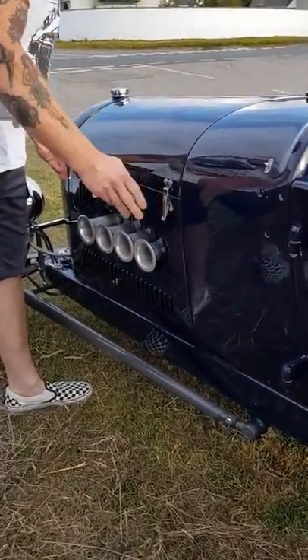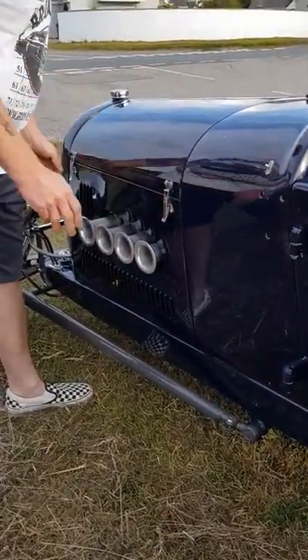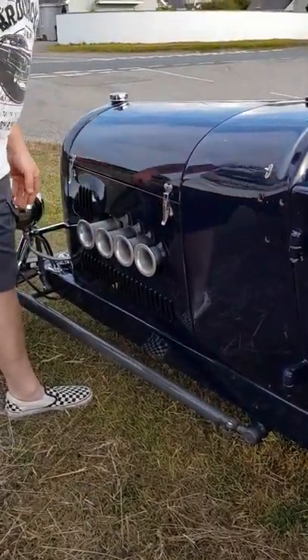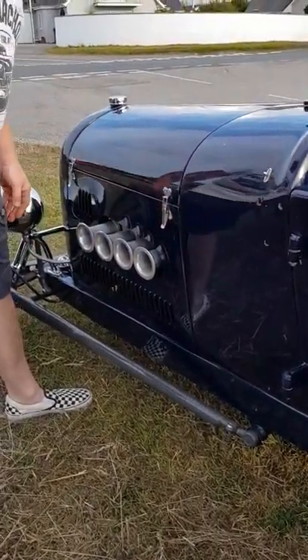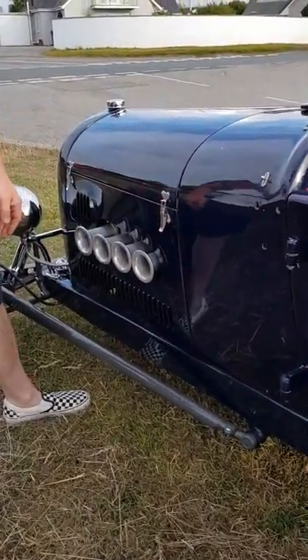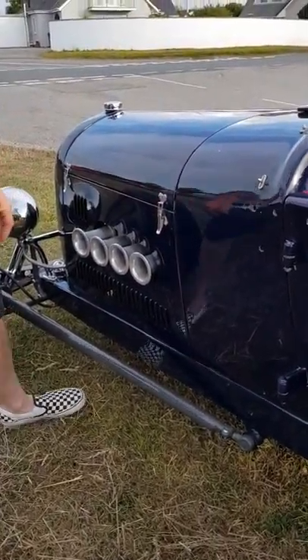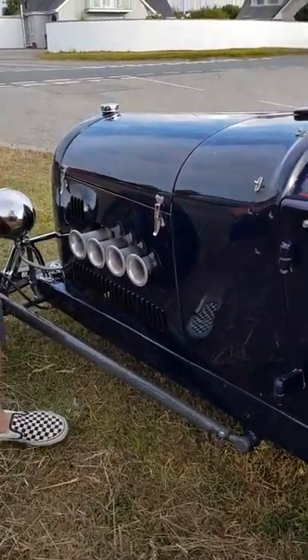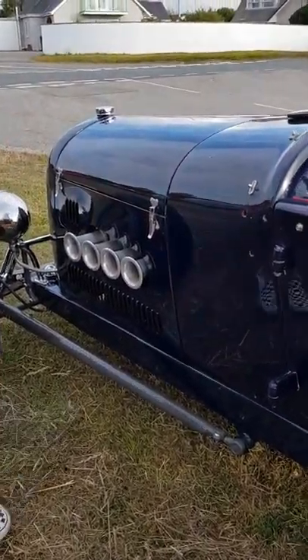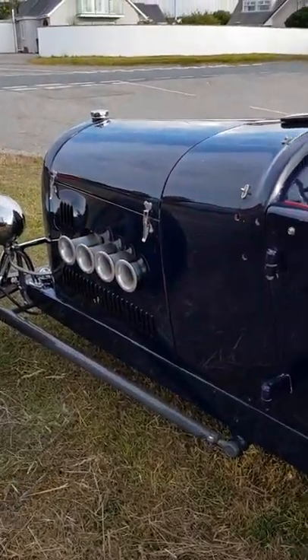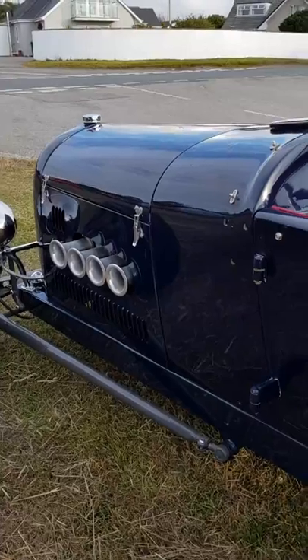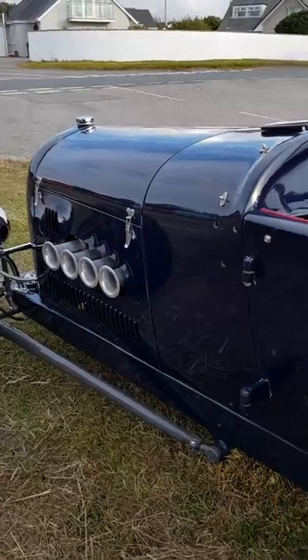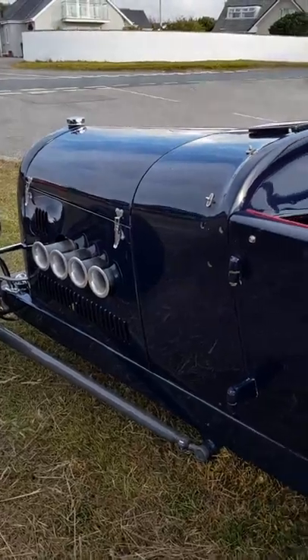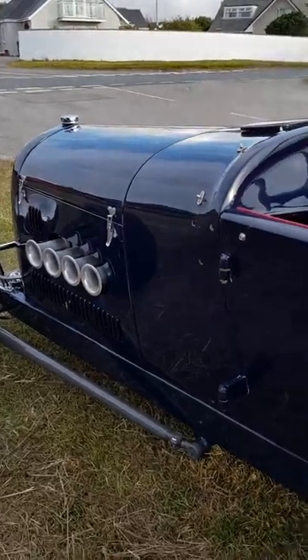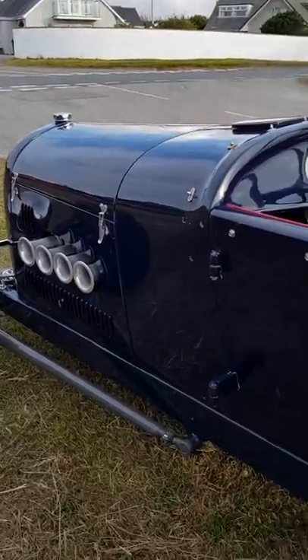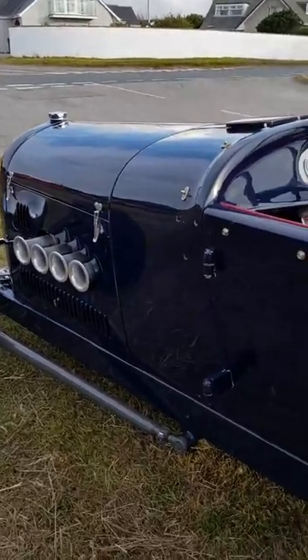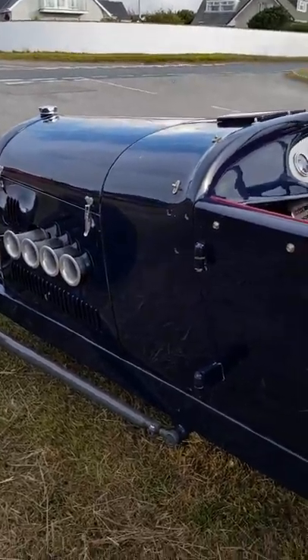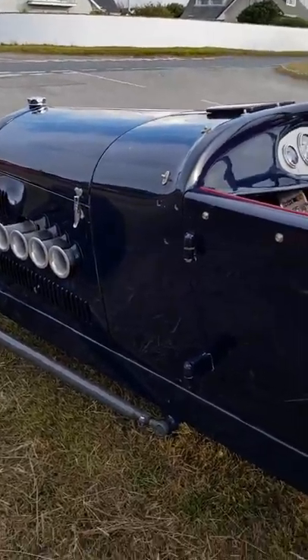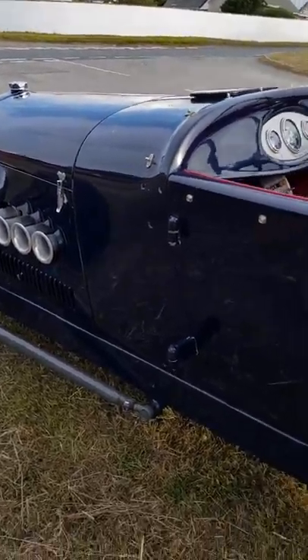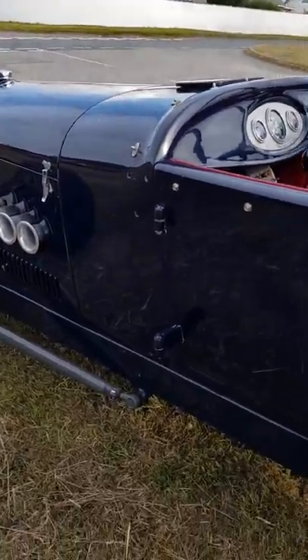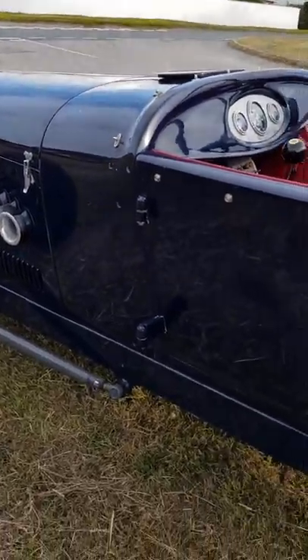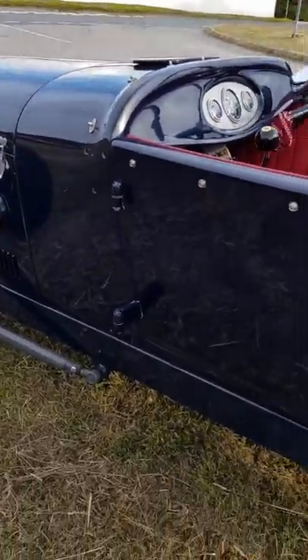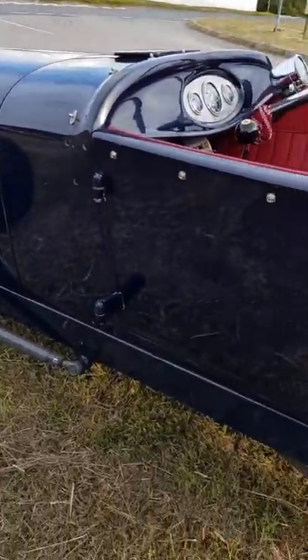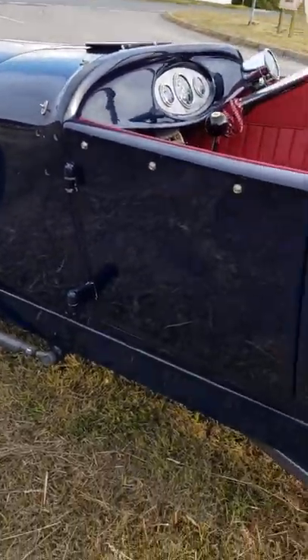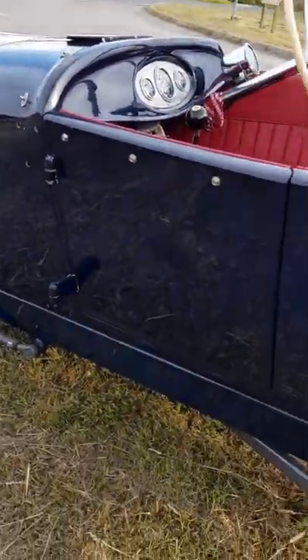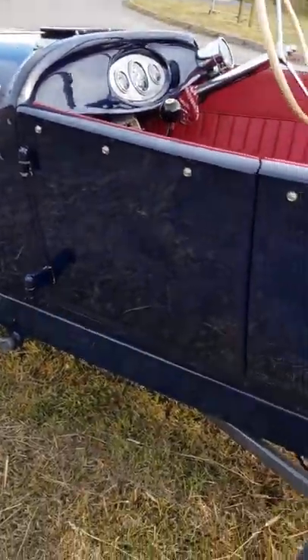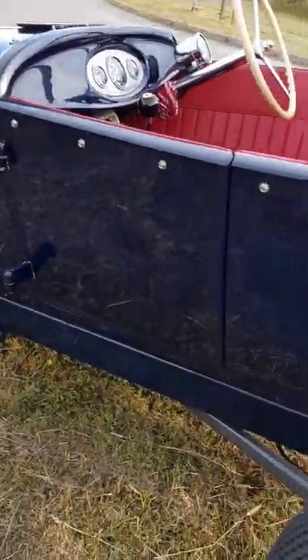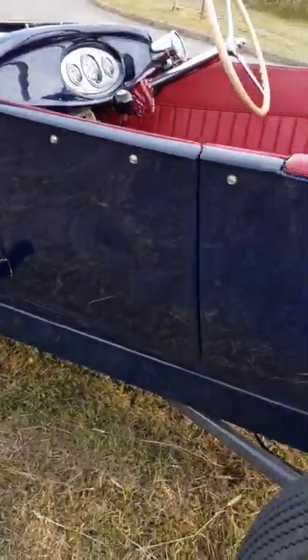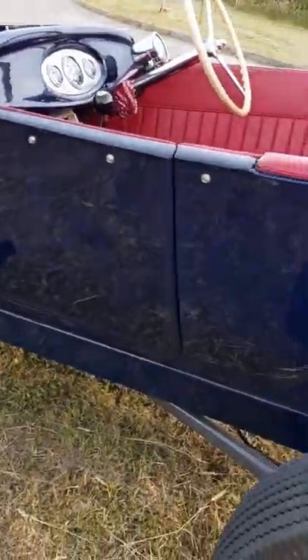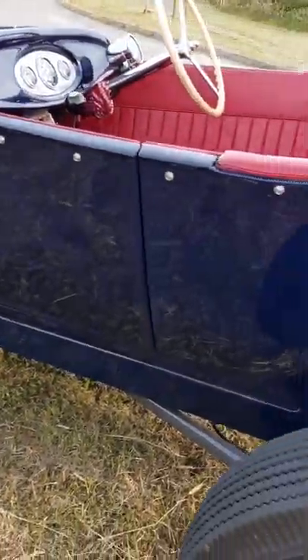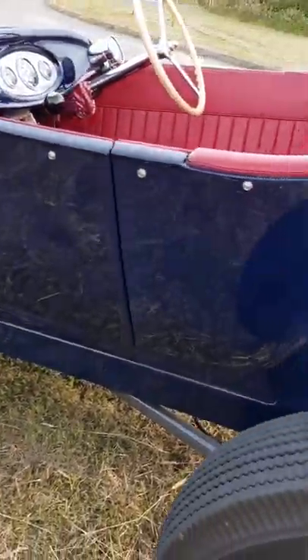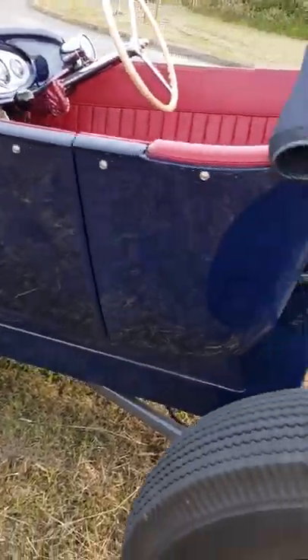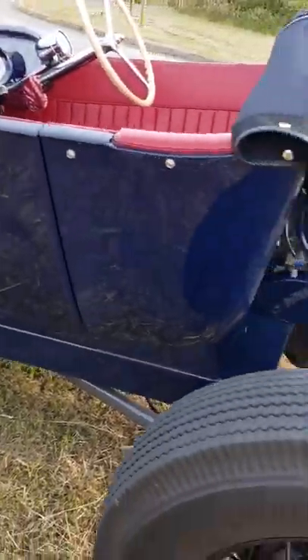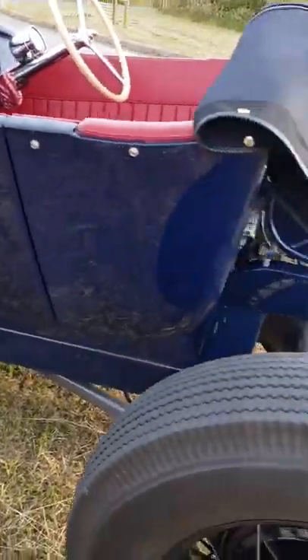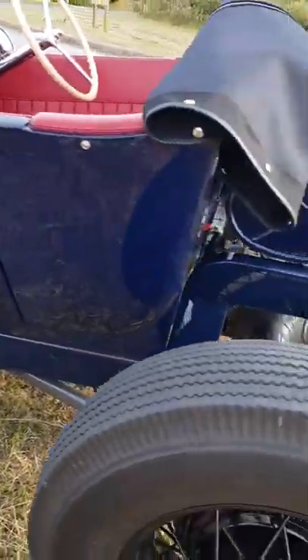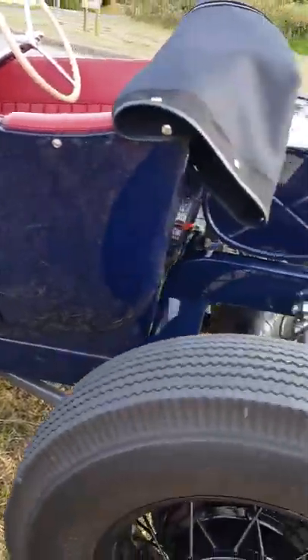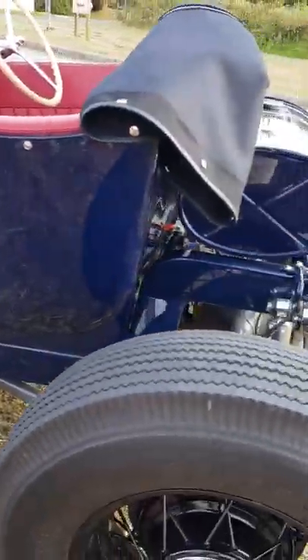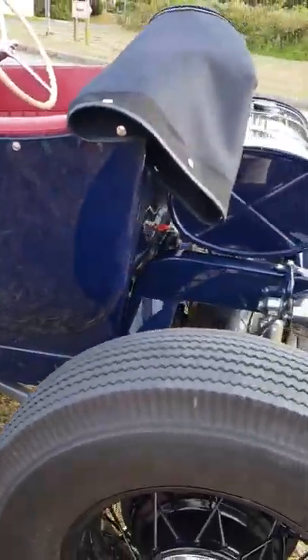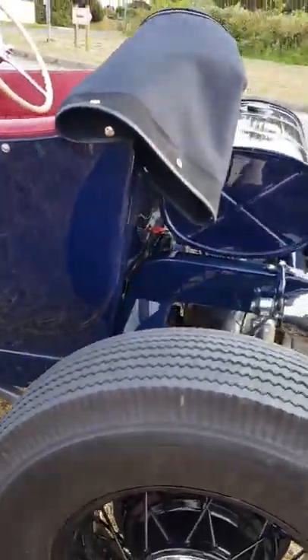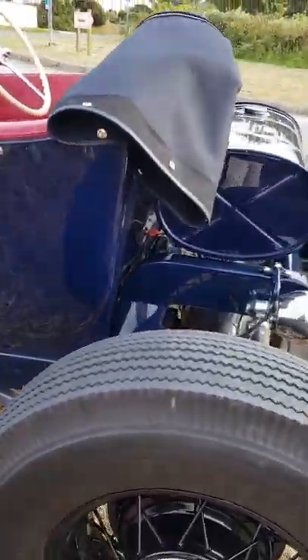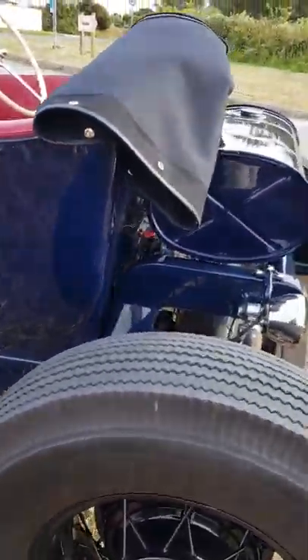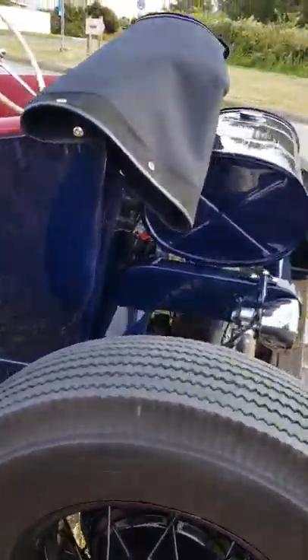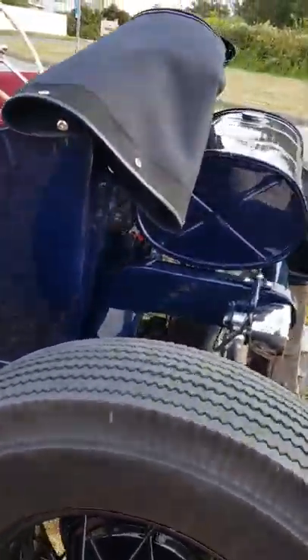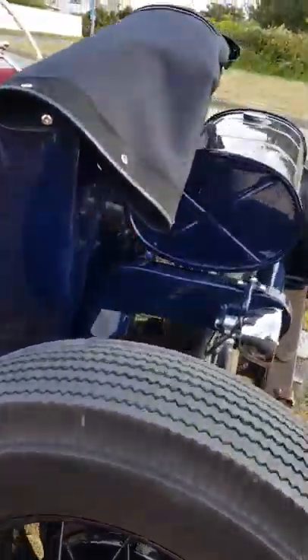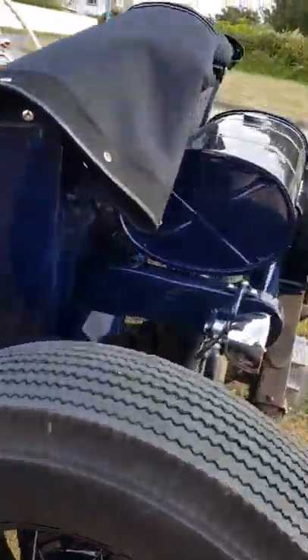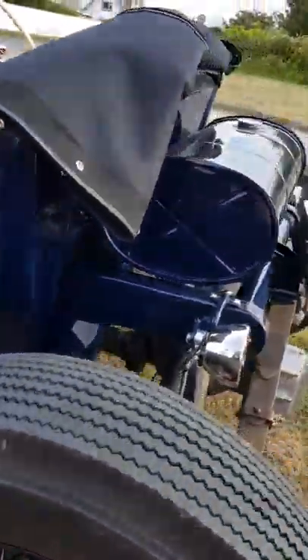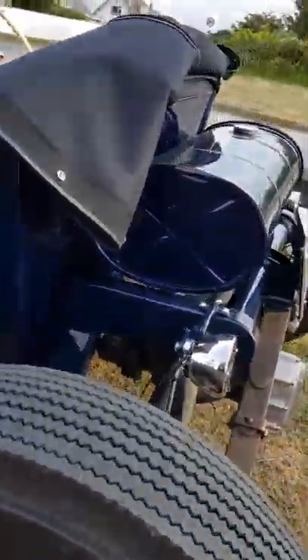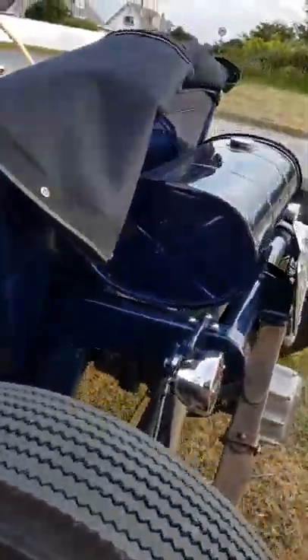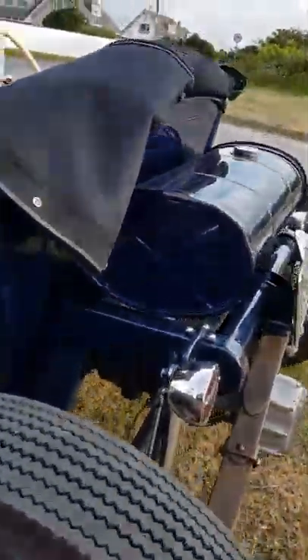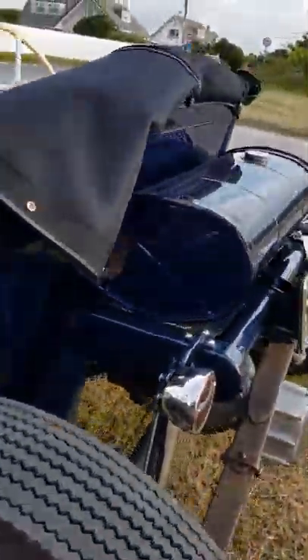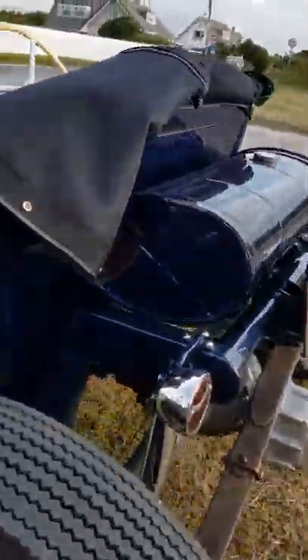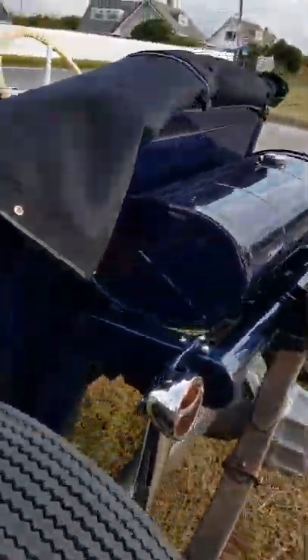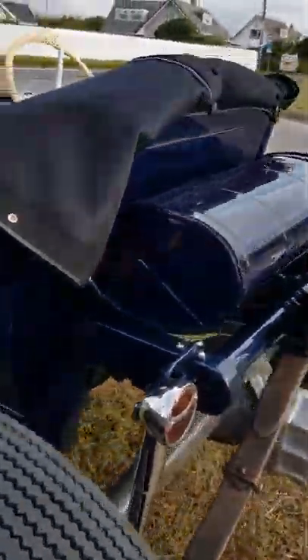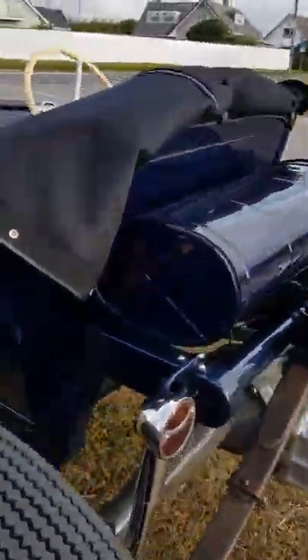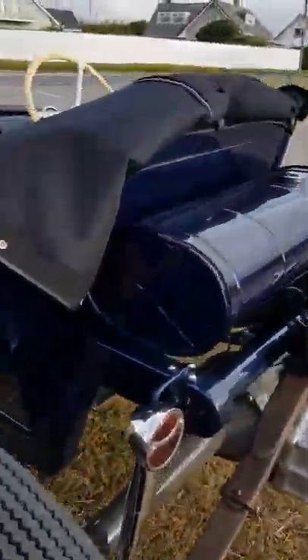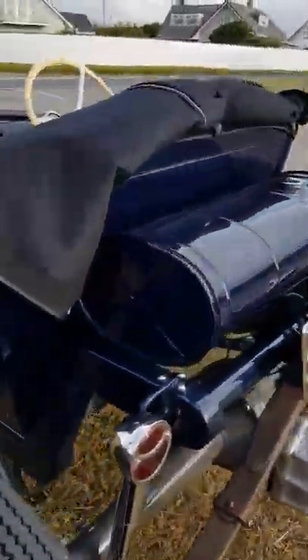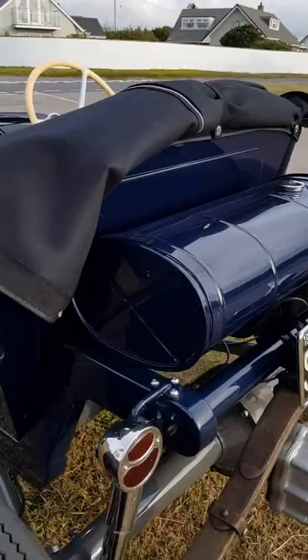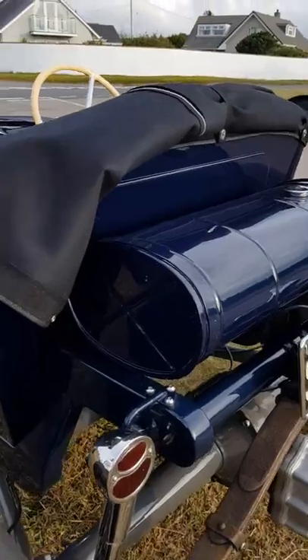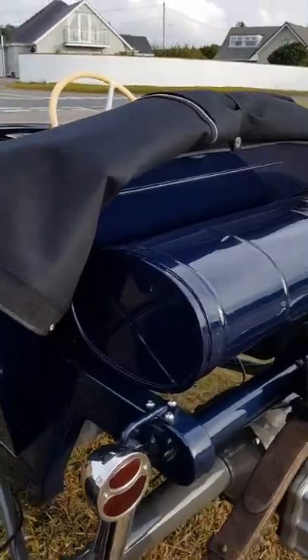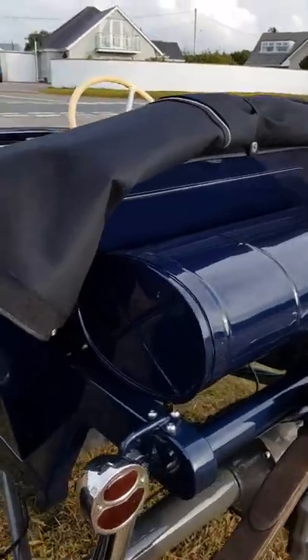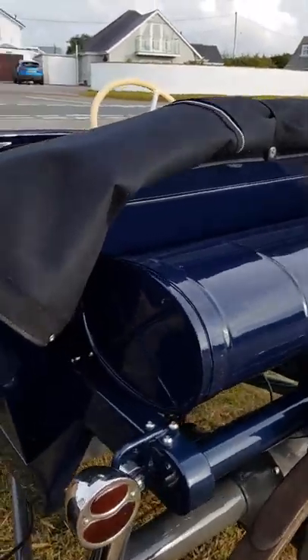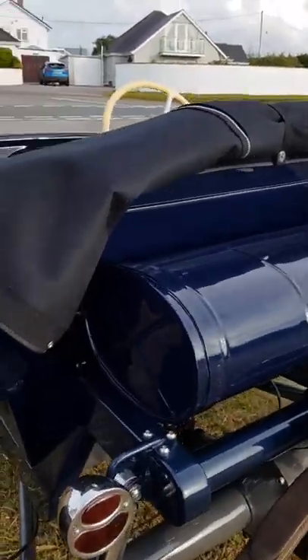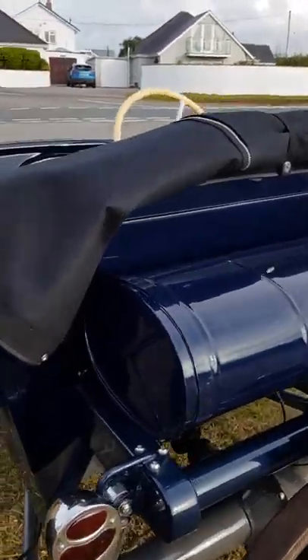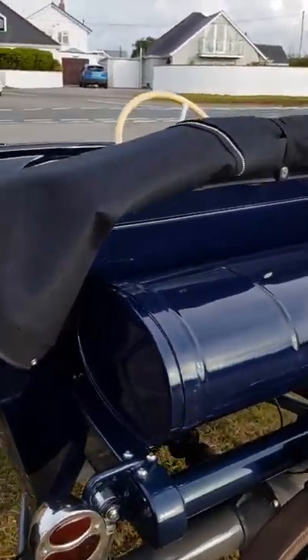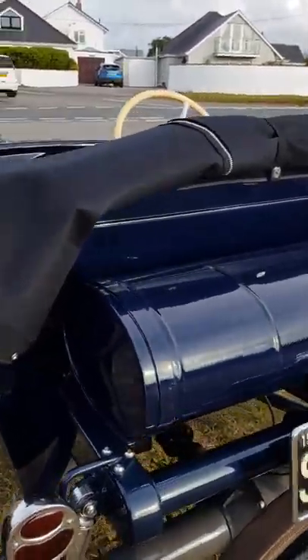The chassis is home fabricated, but the interior is professionally trimmed and the wiring is all professional as well.